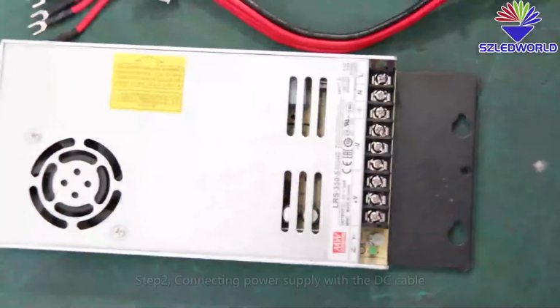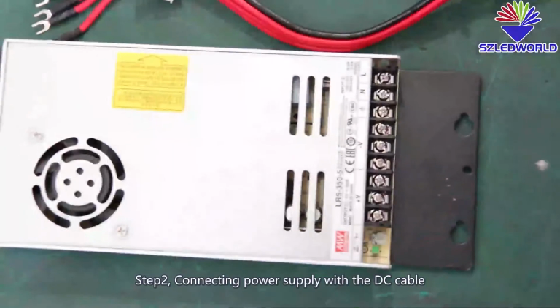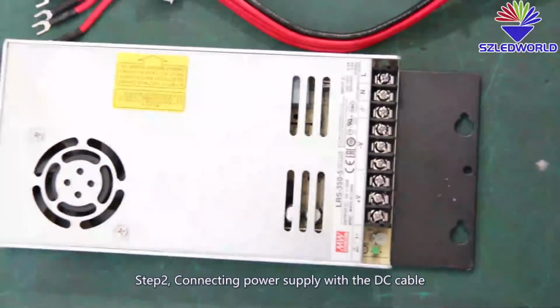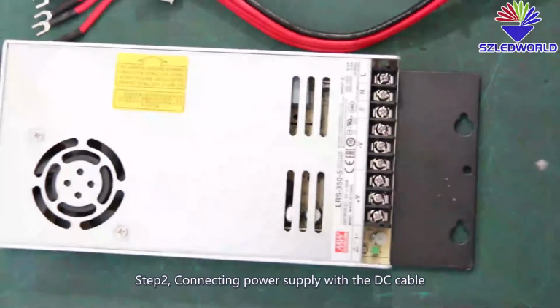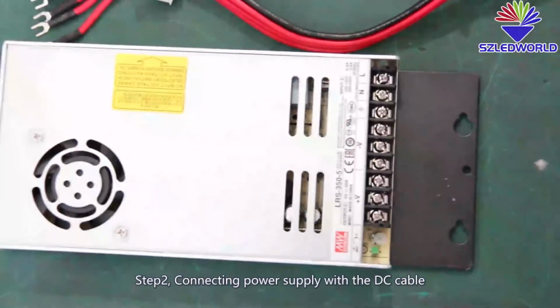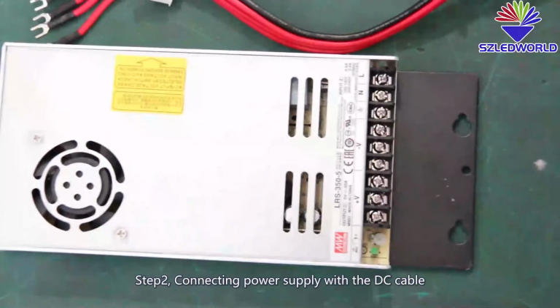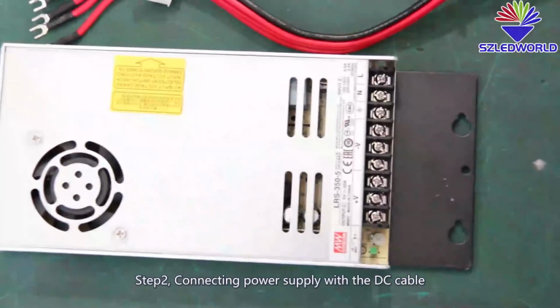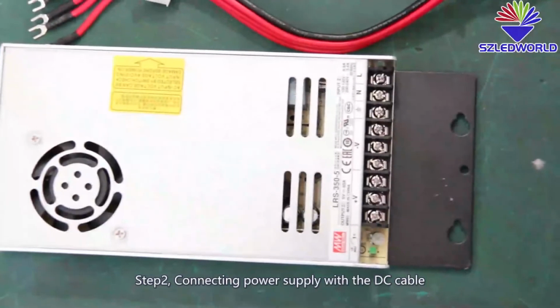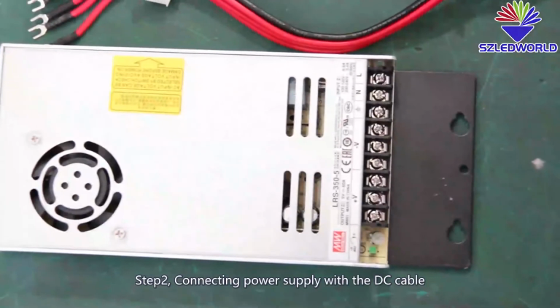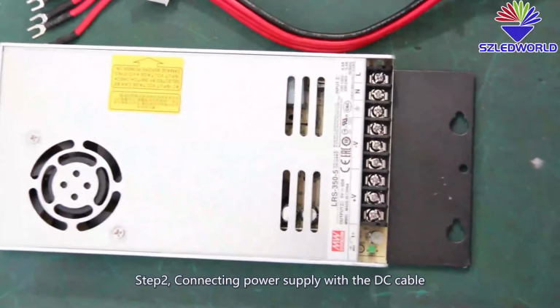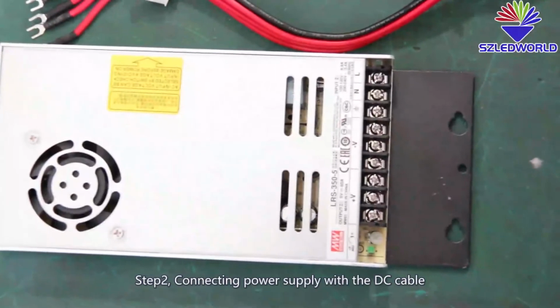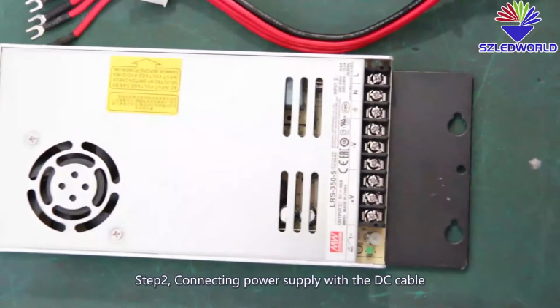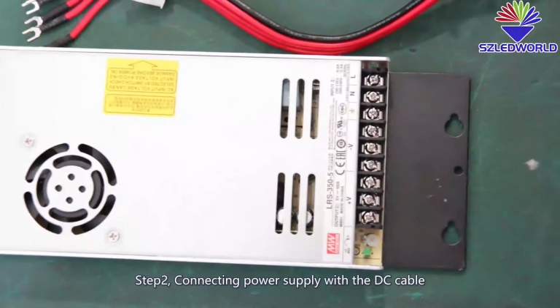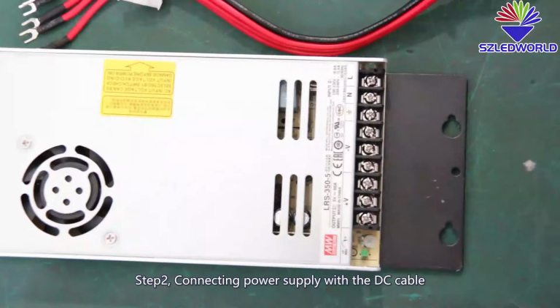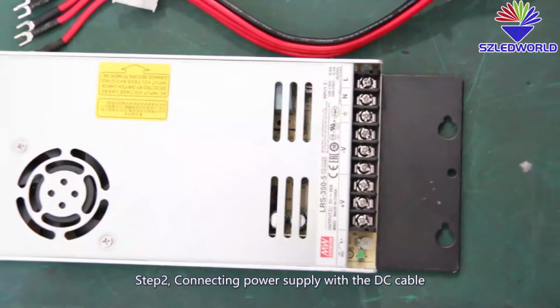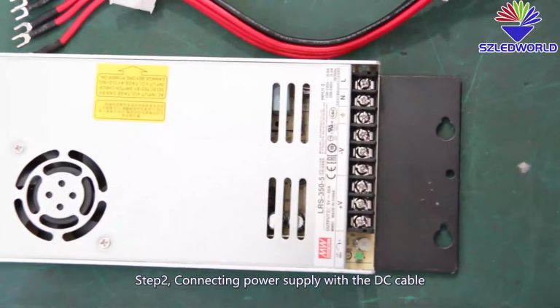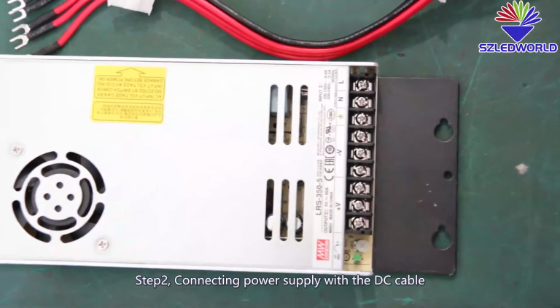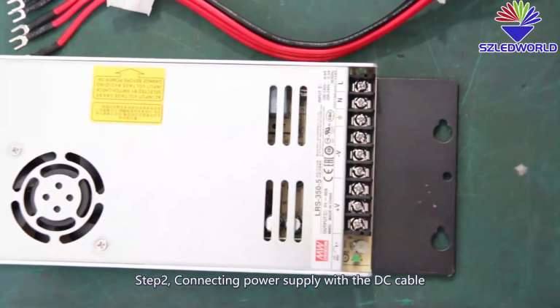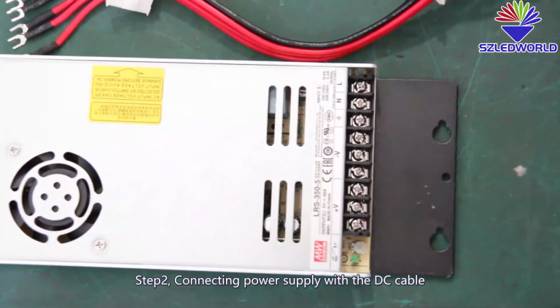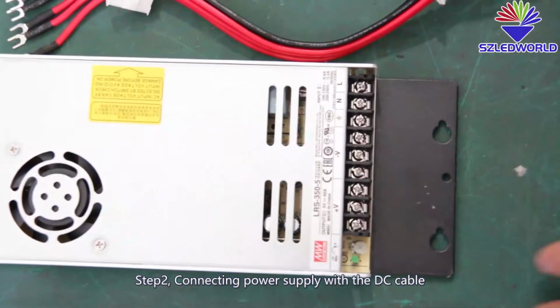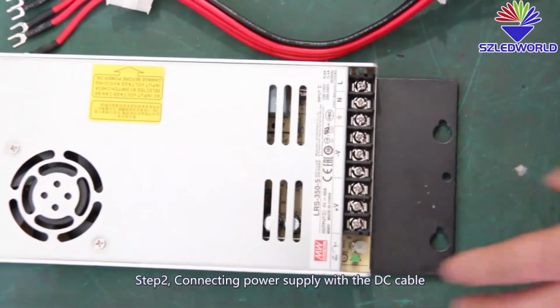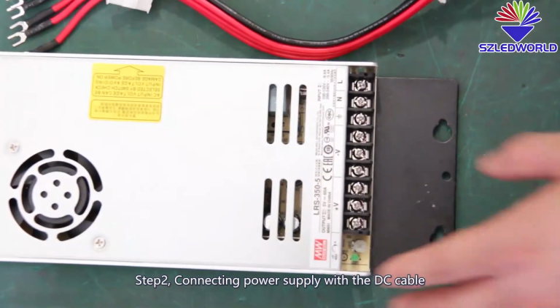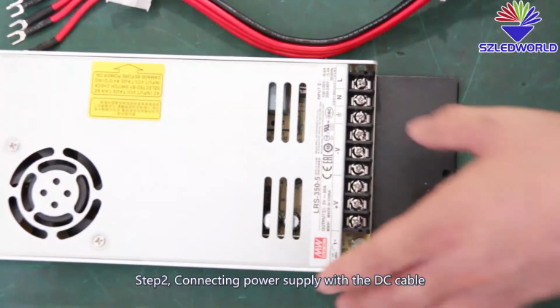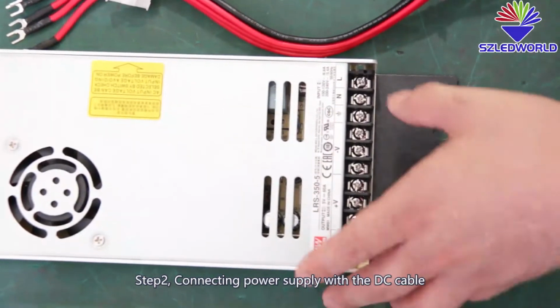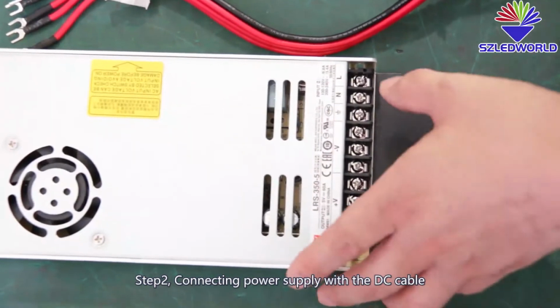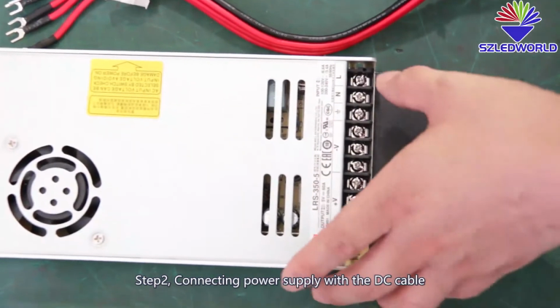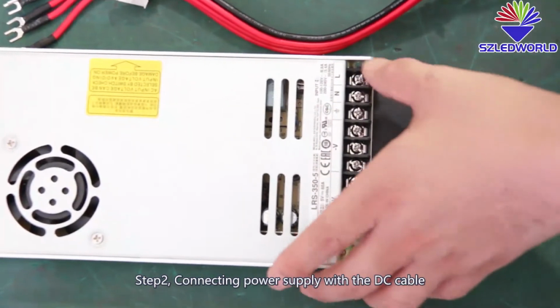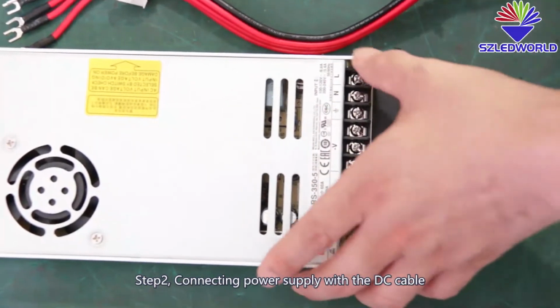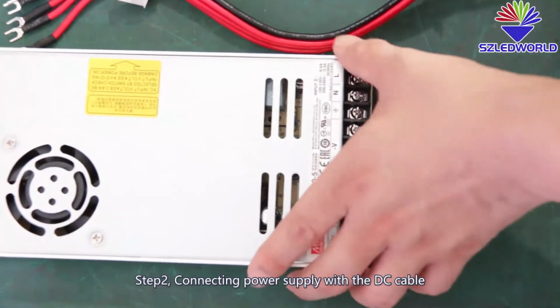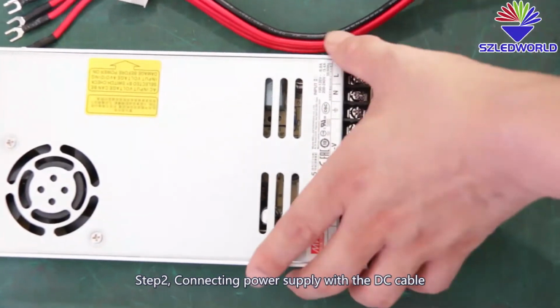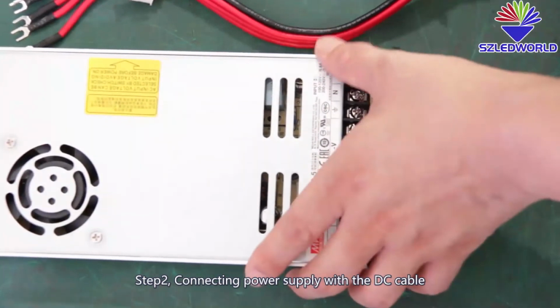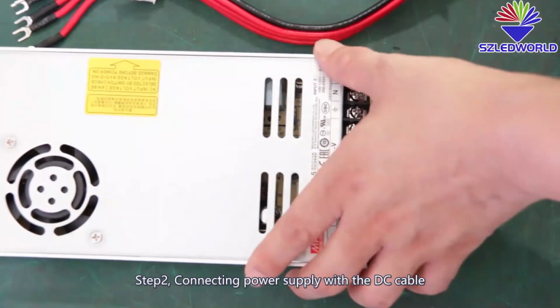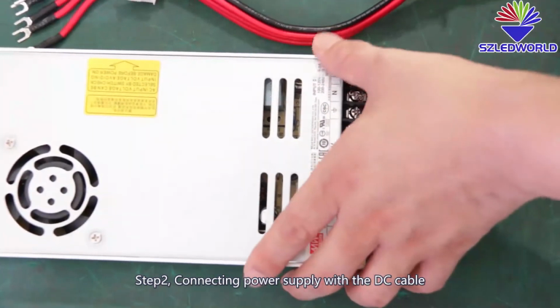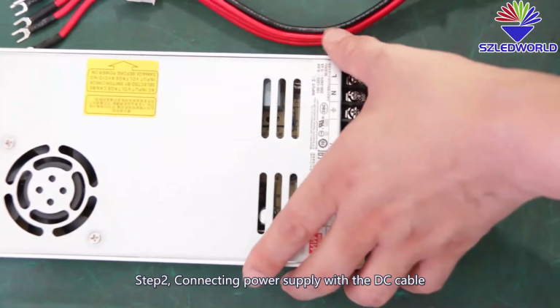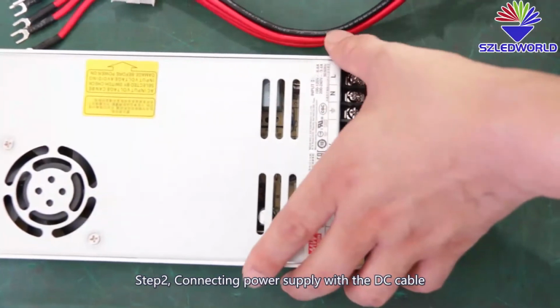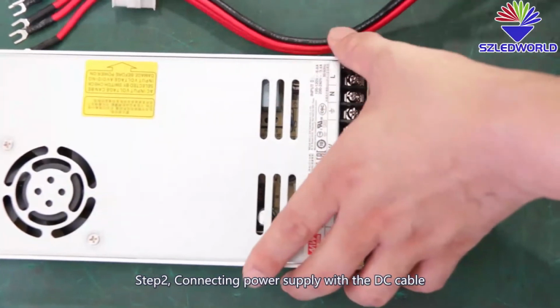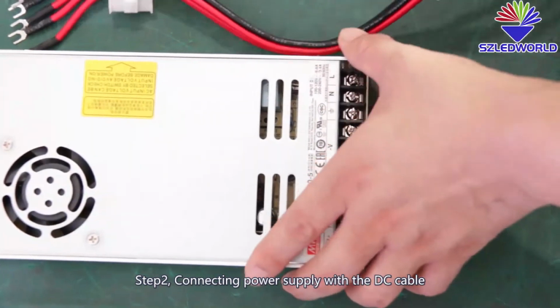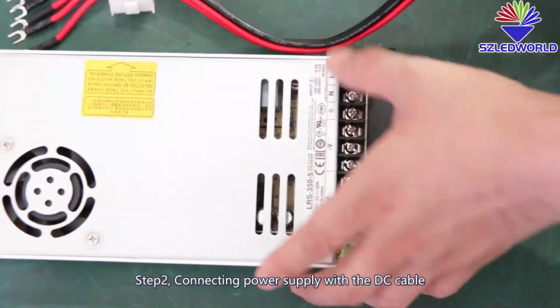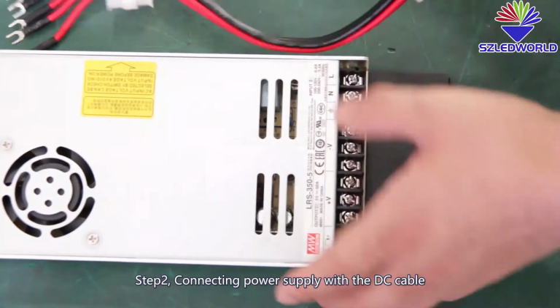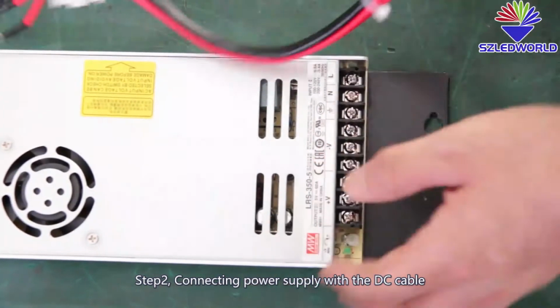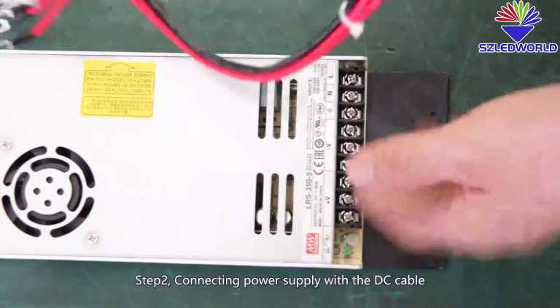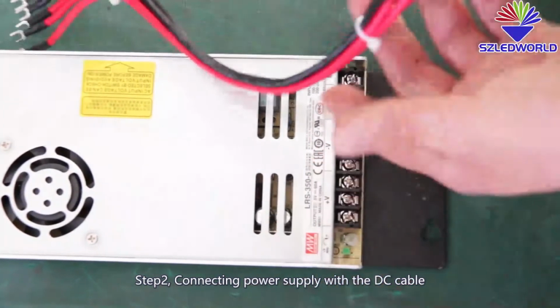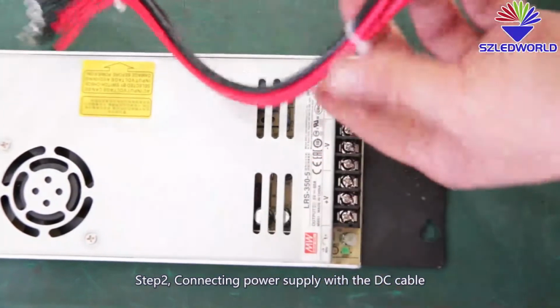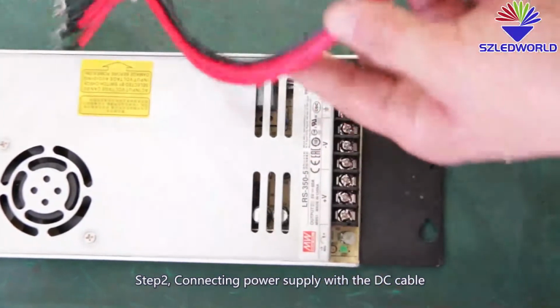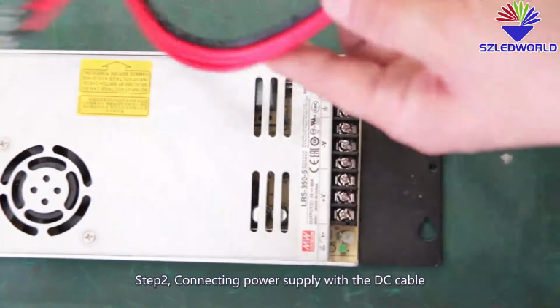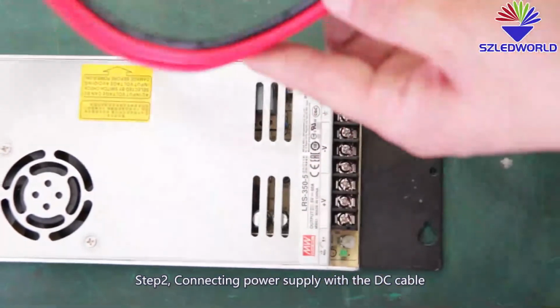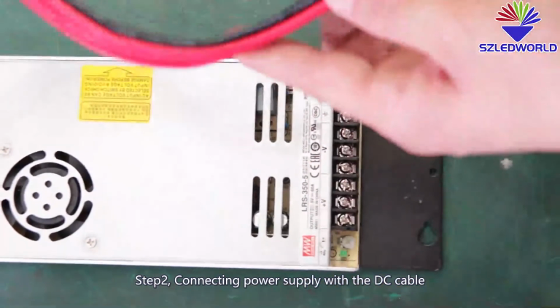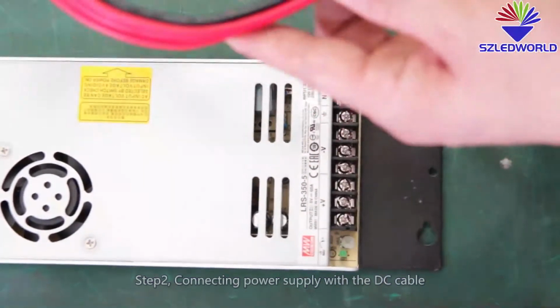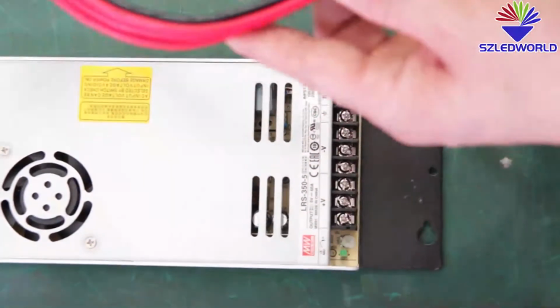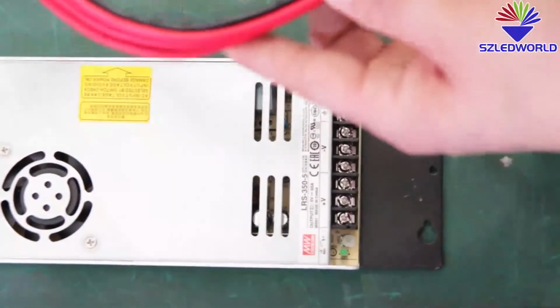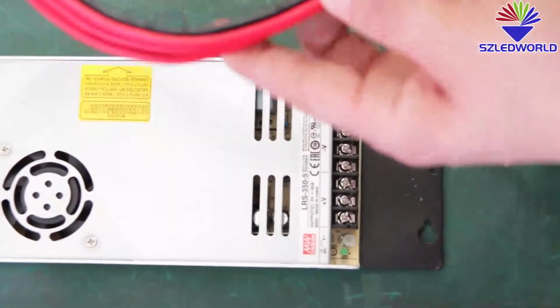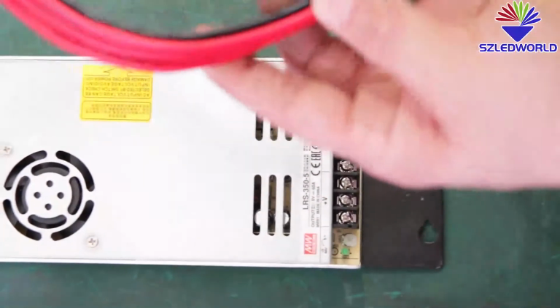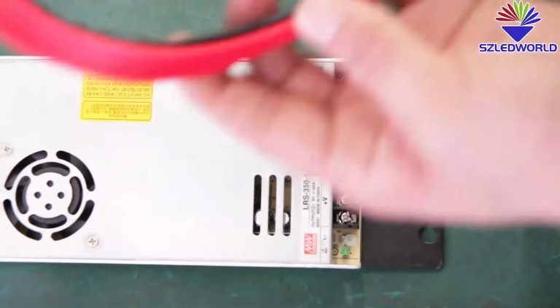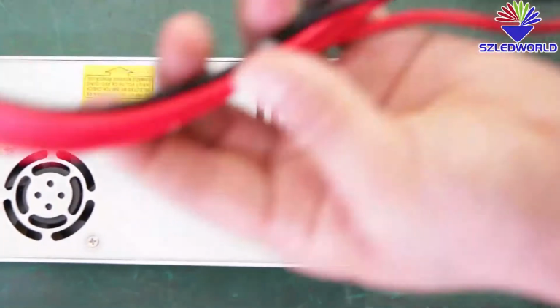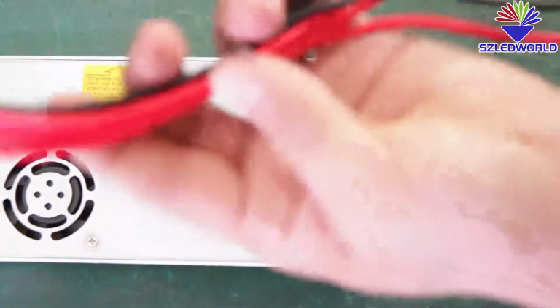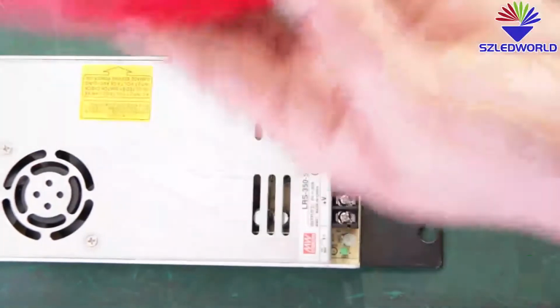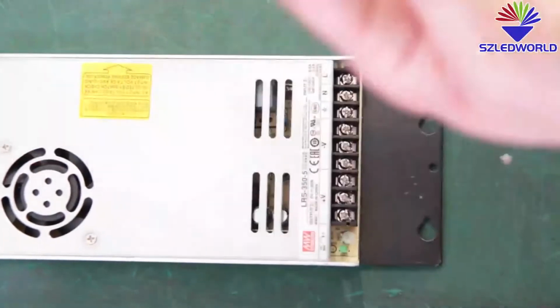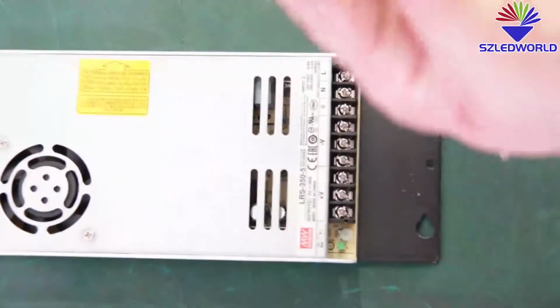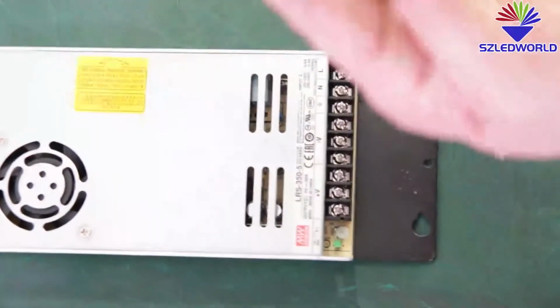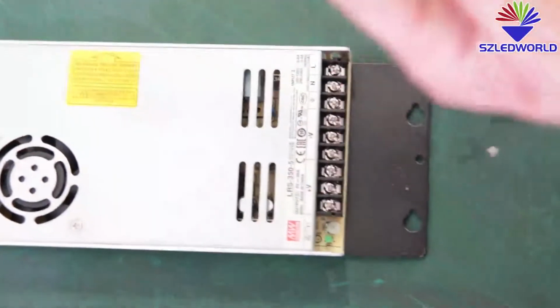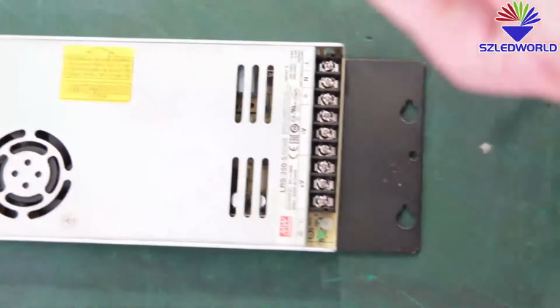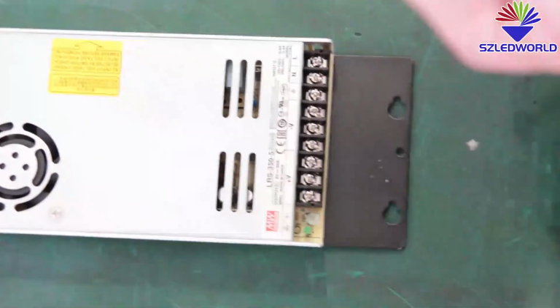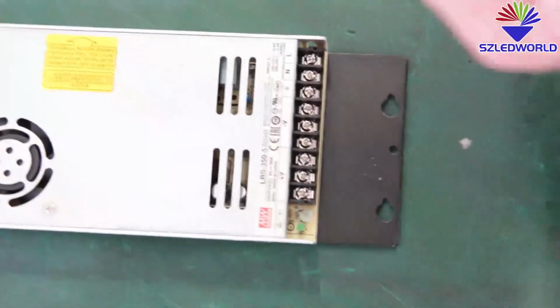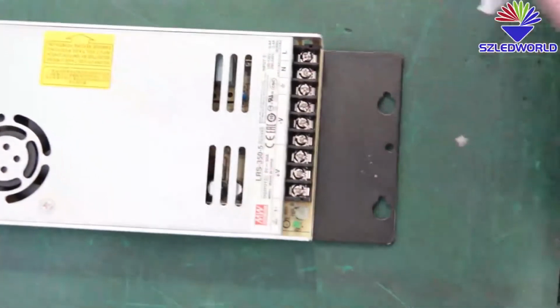Step two: connect the power supply with the DC cable. I'll show you.